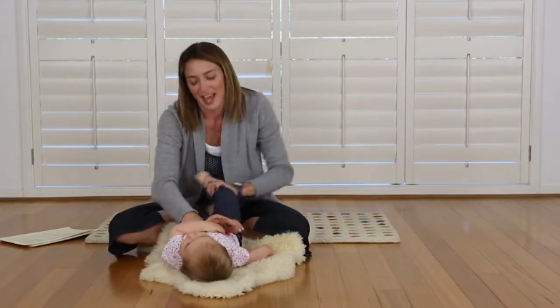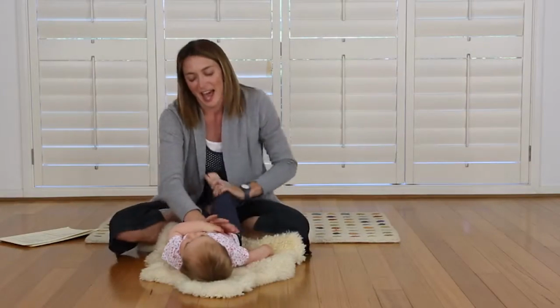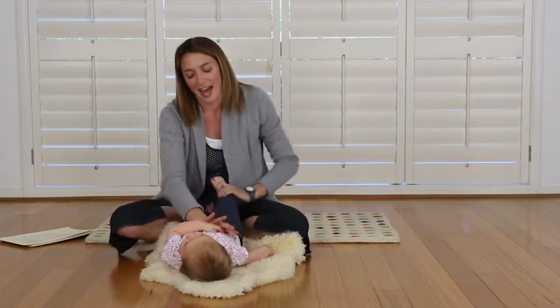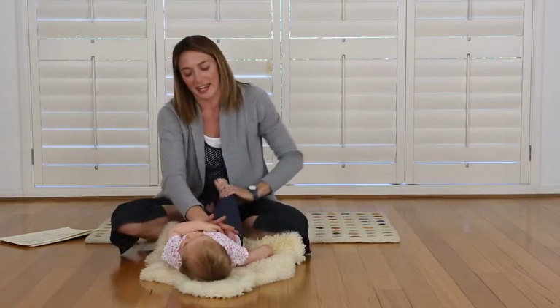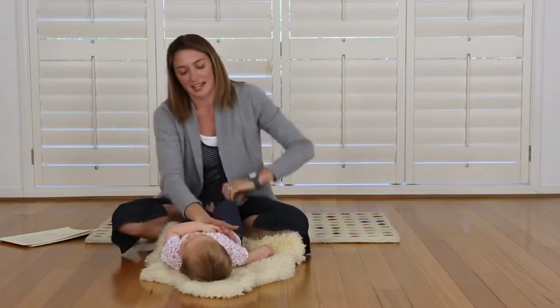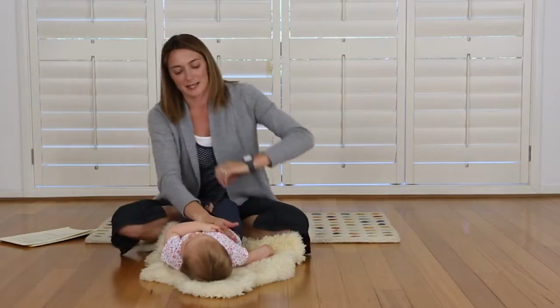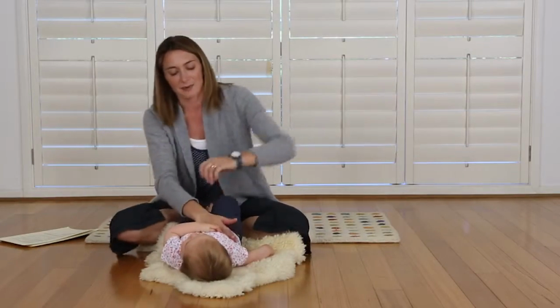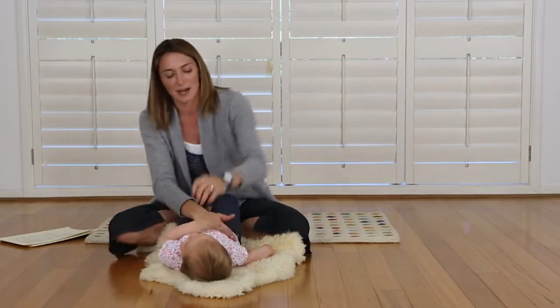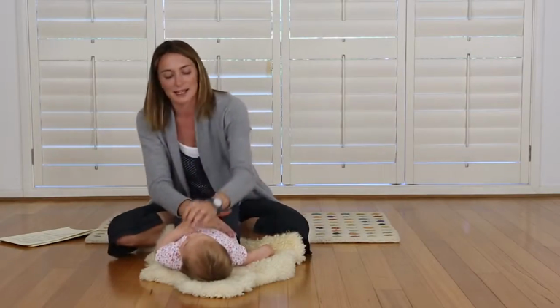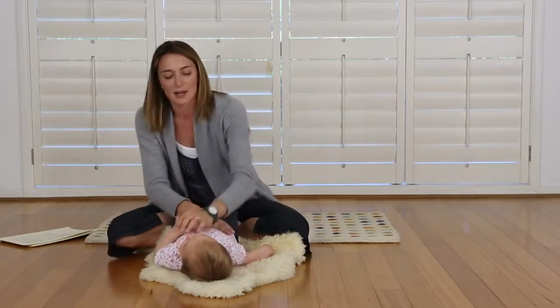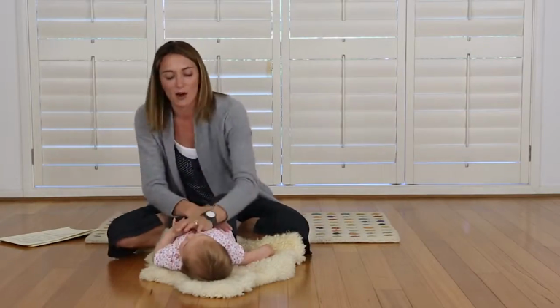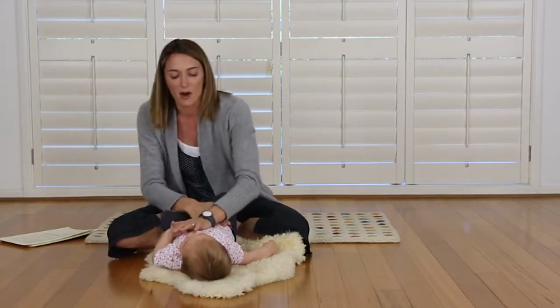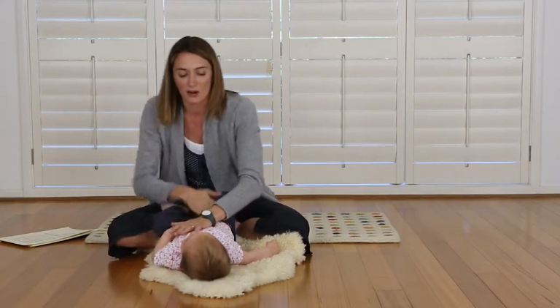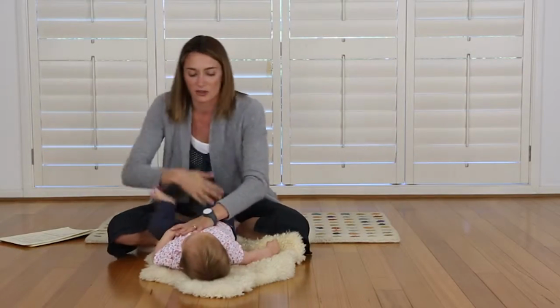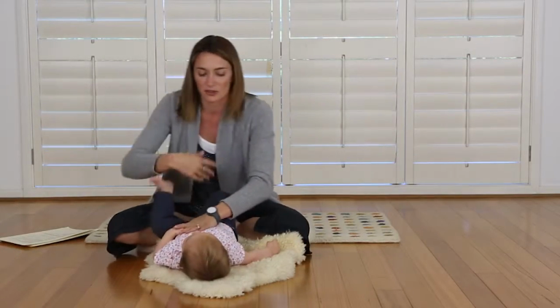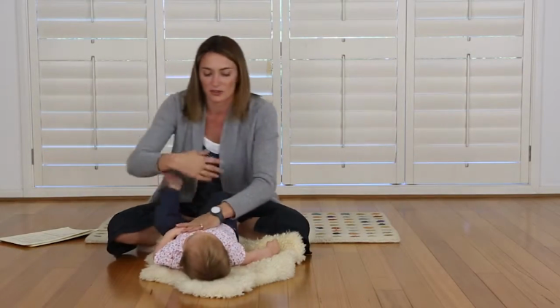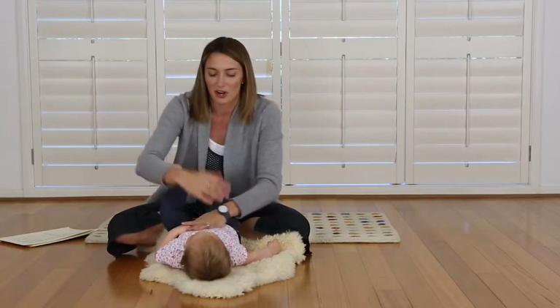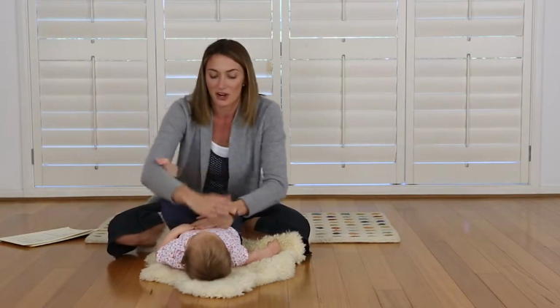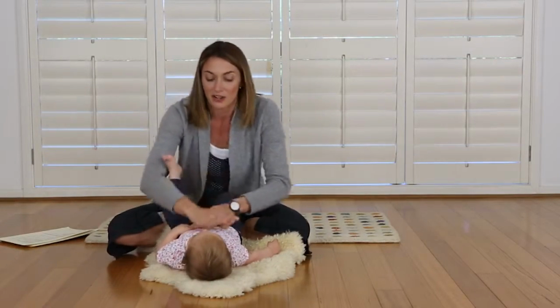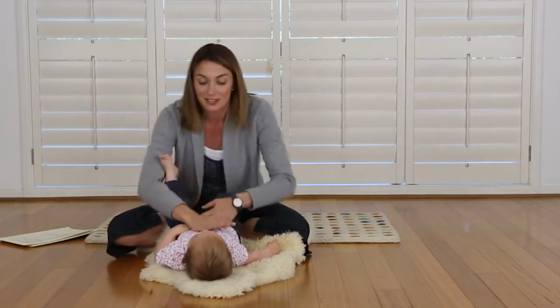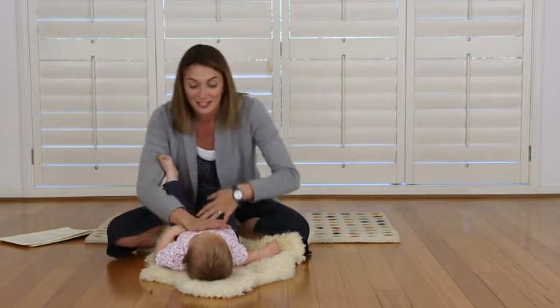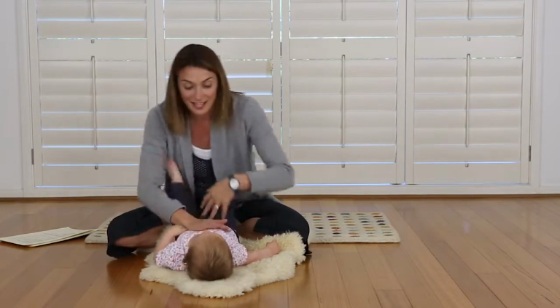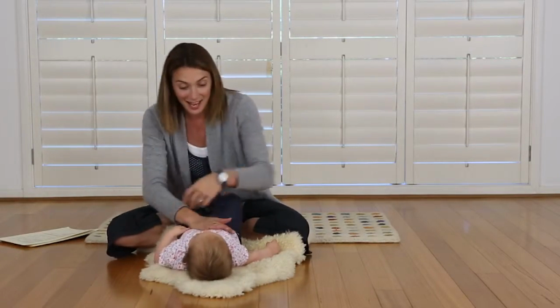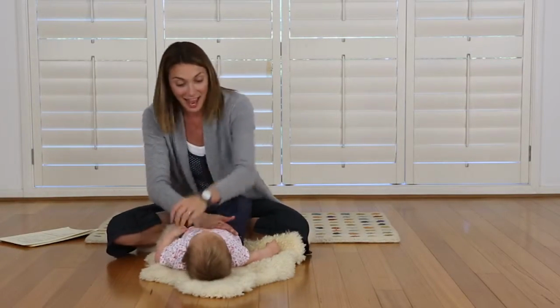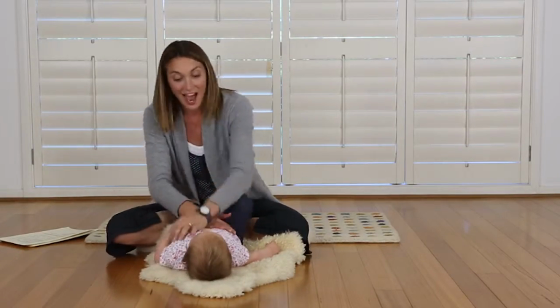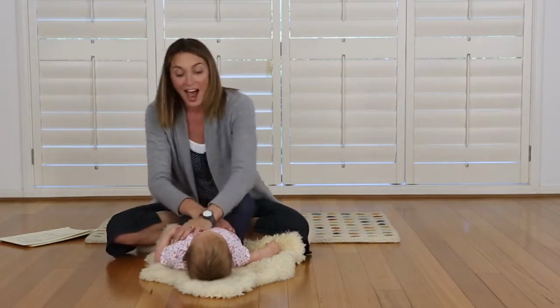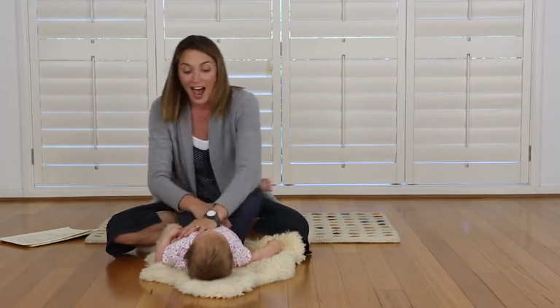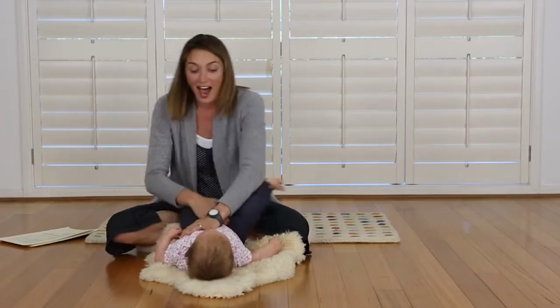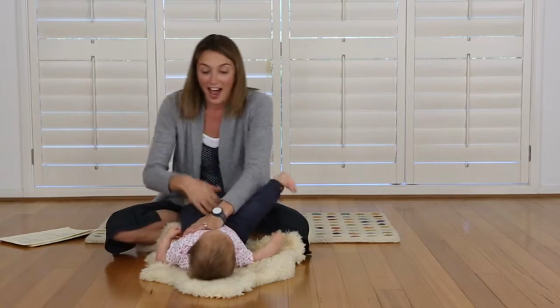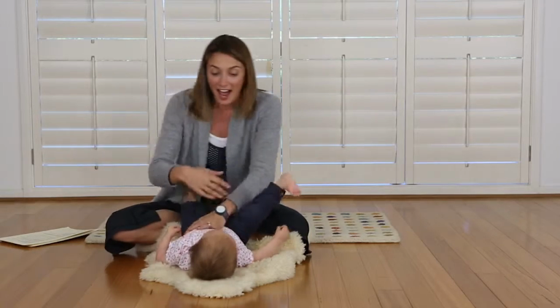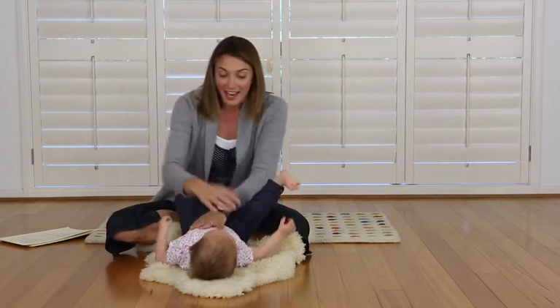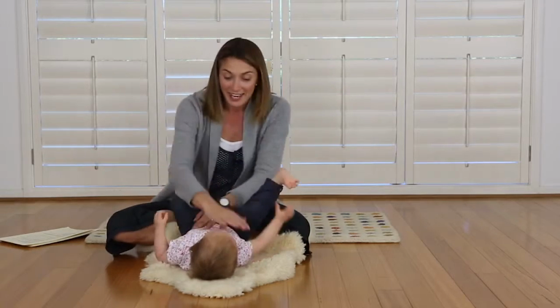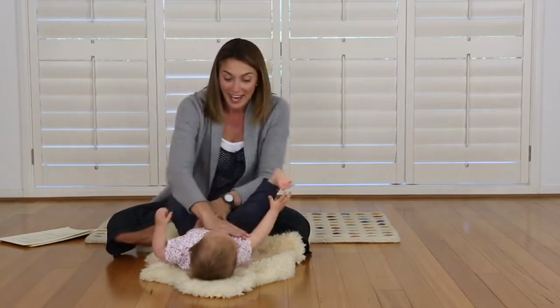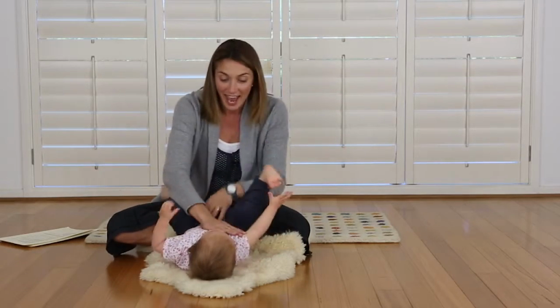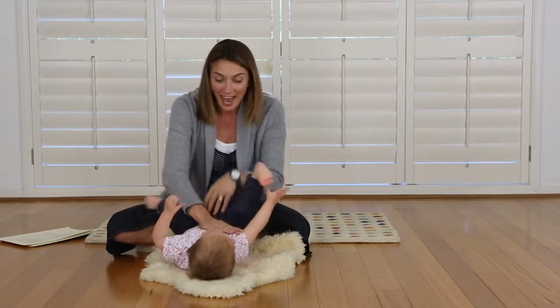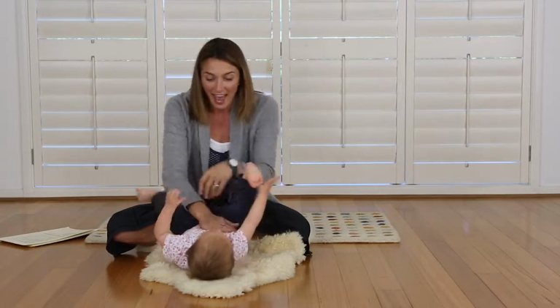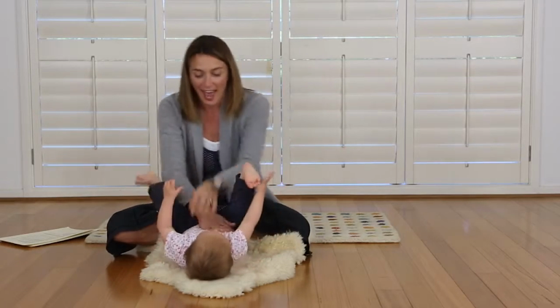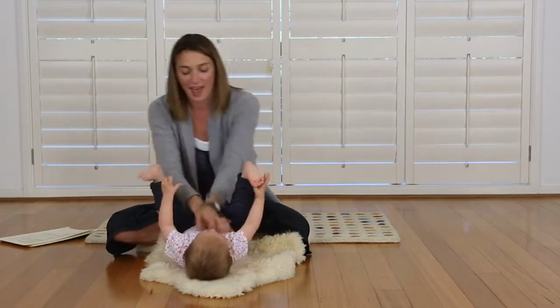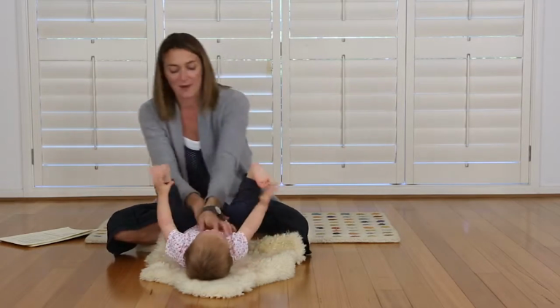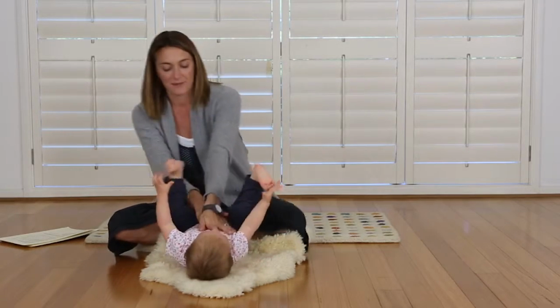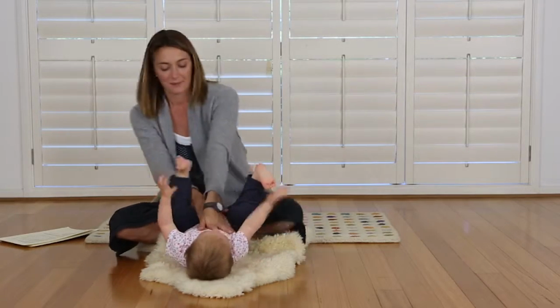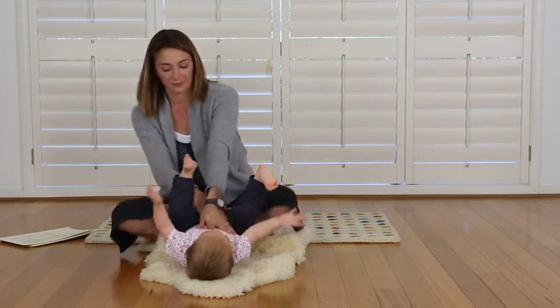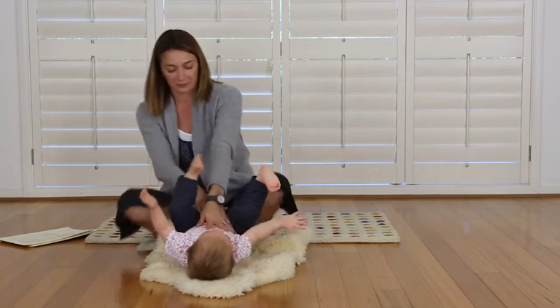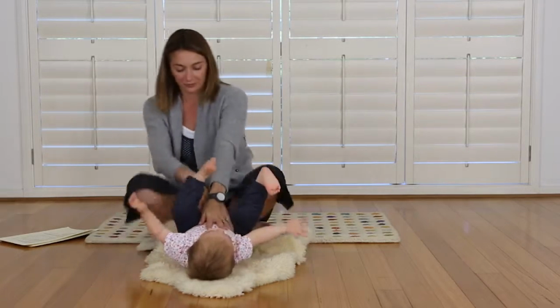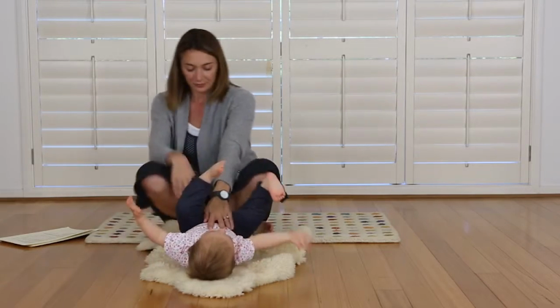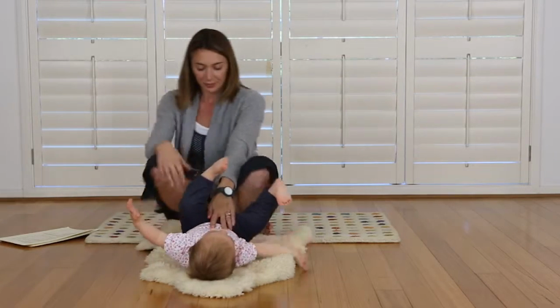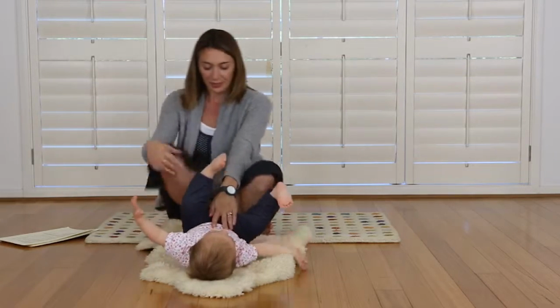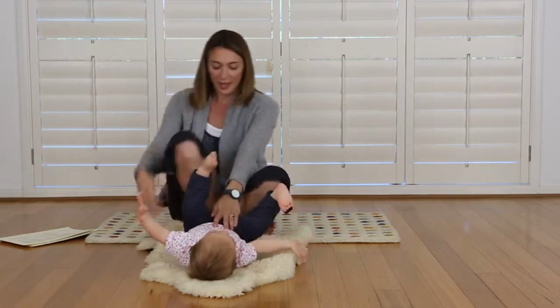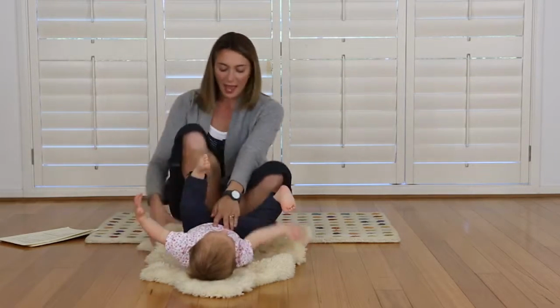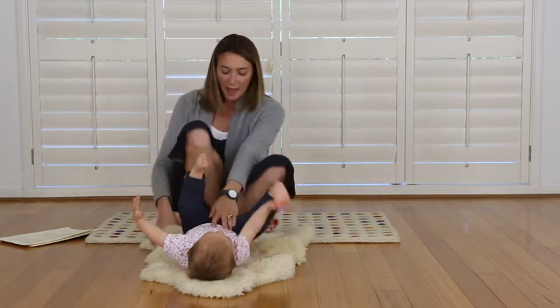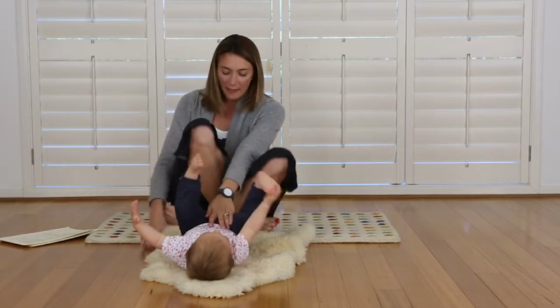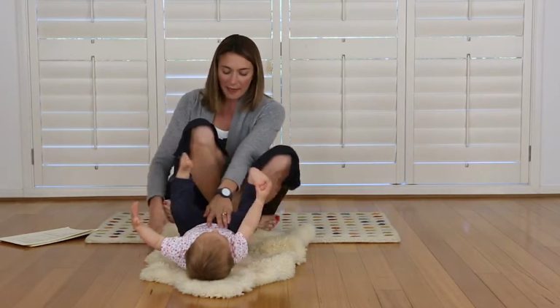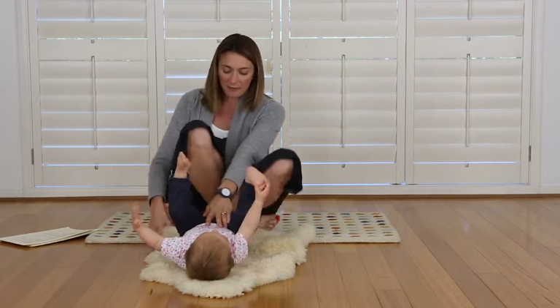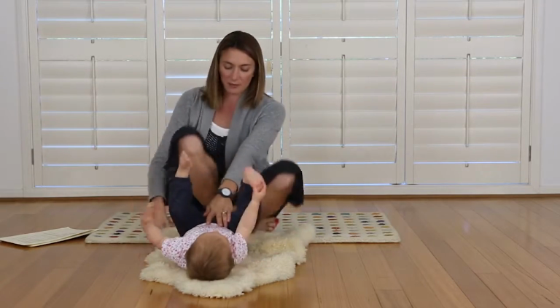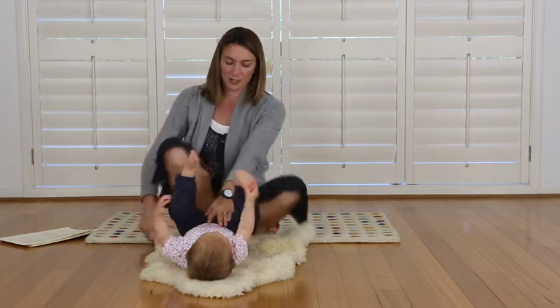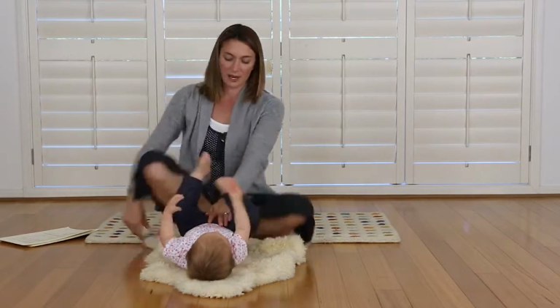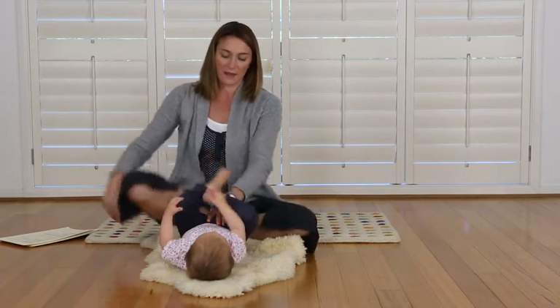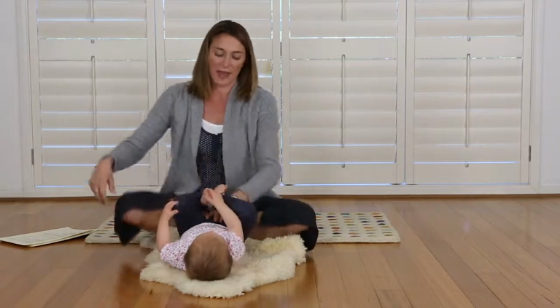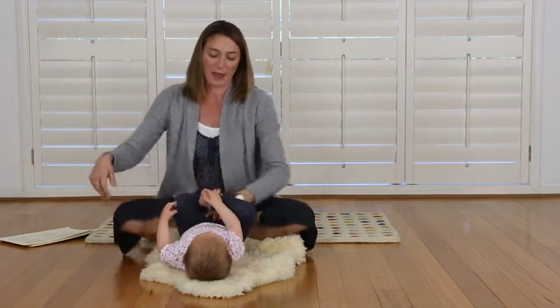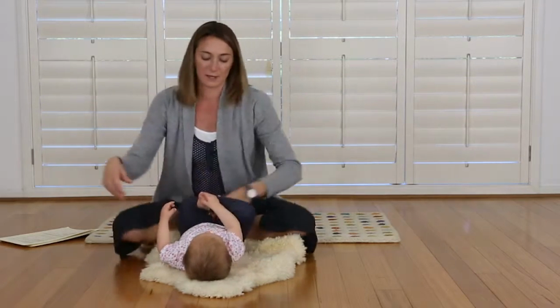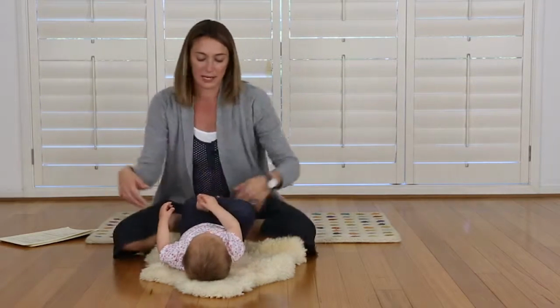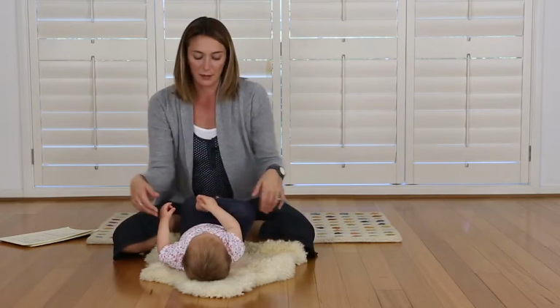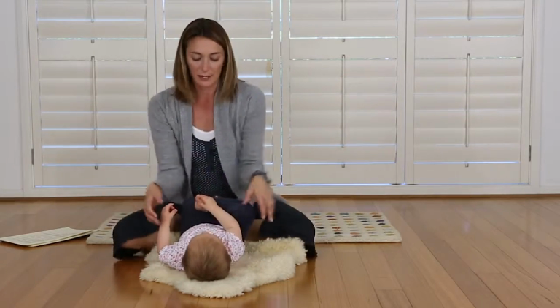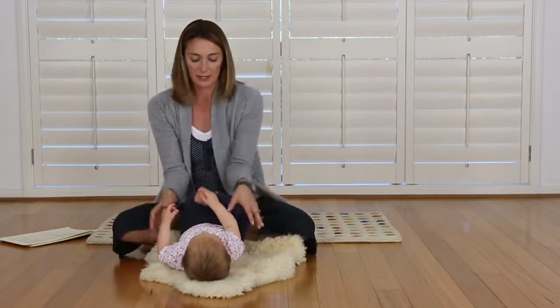And again, some nice long strokes. And then we'll start the hip sequence.